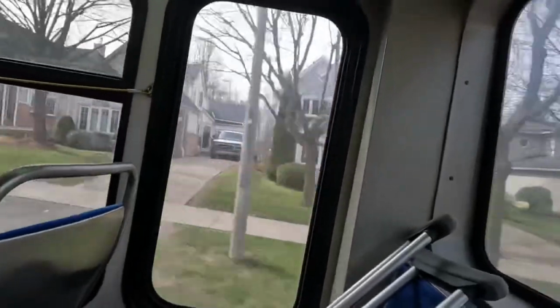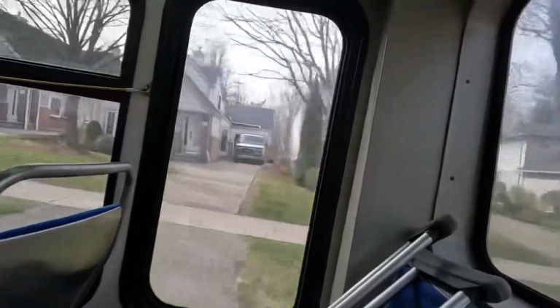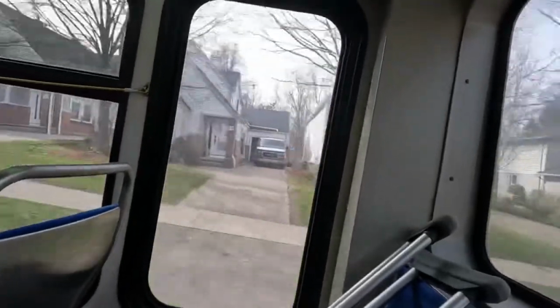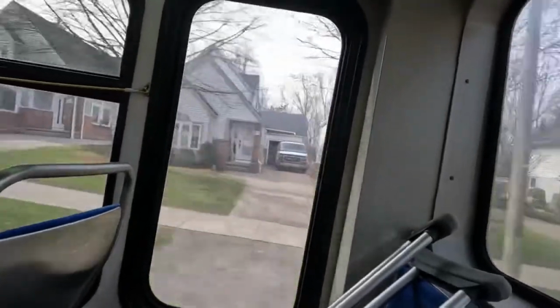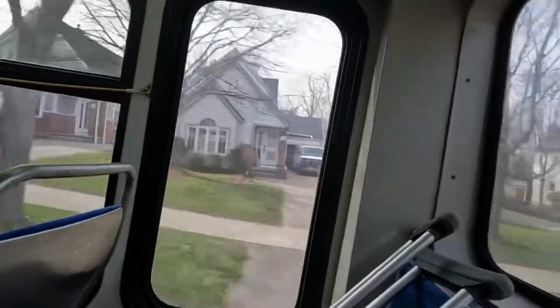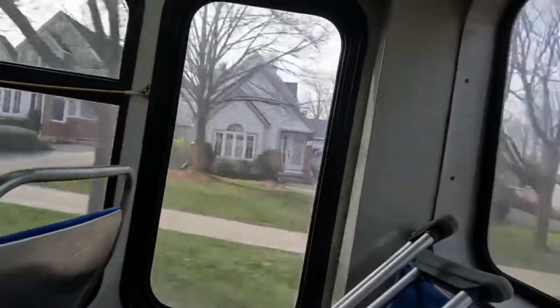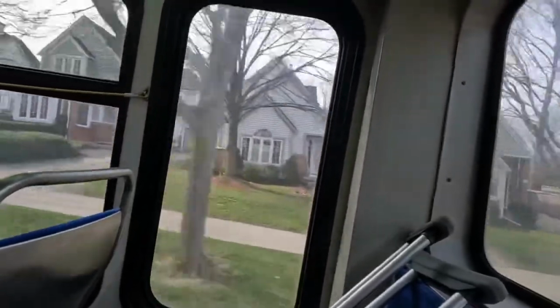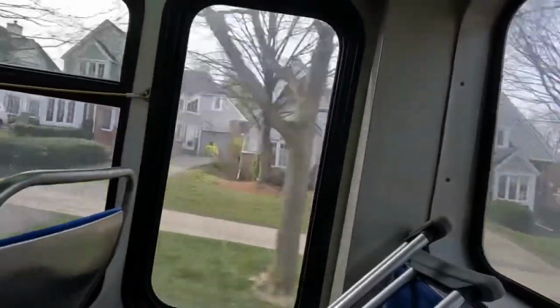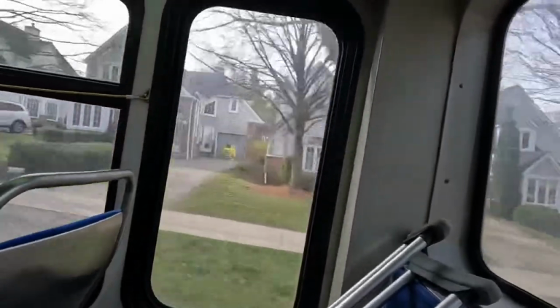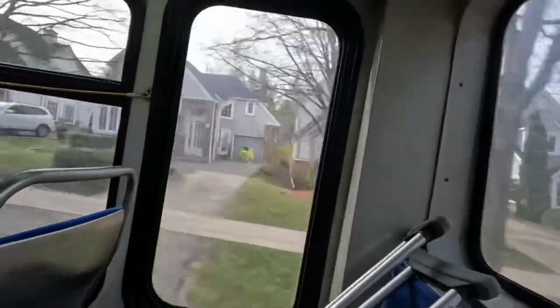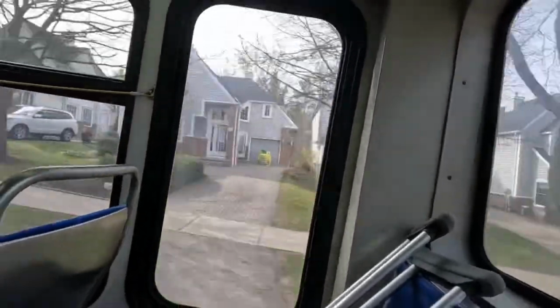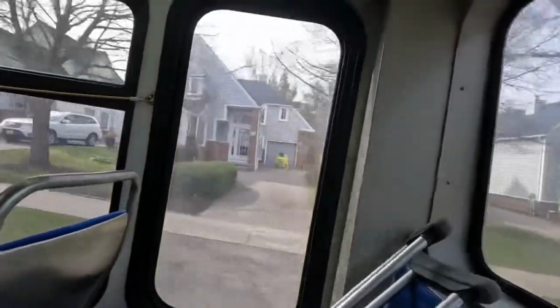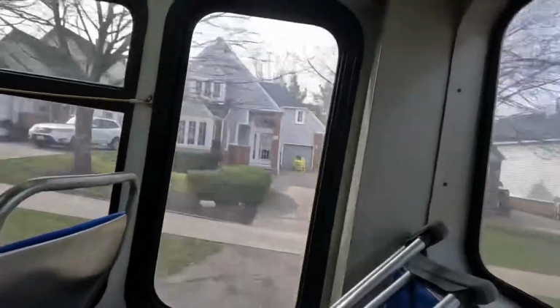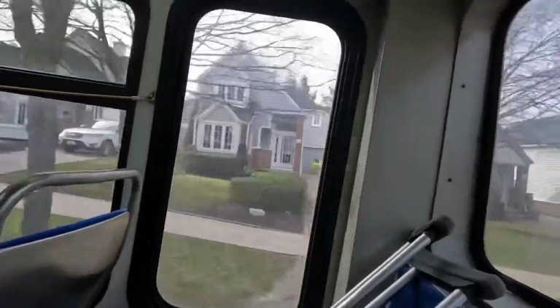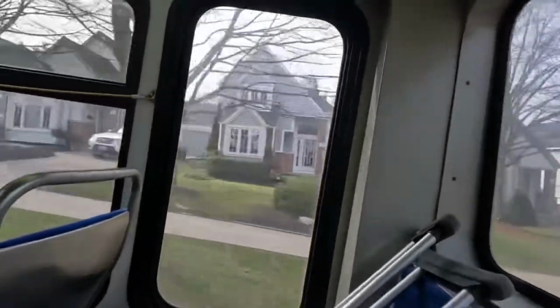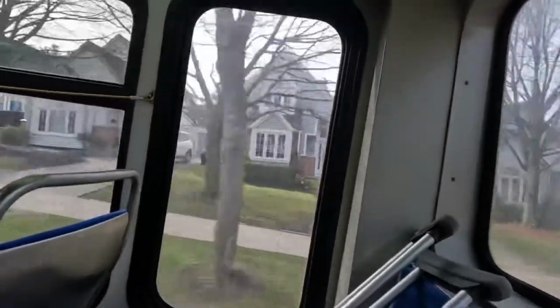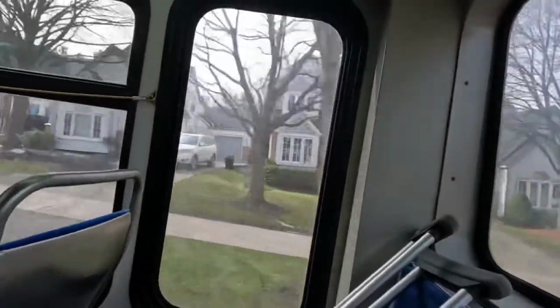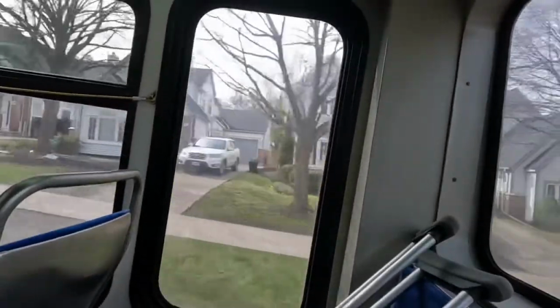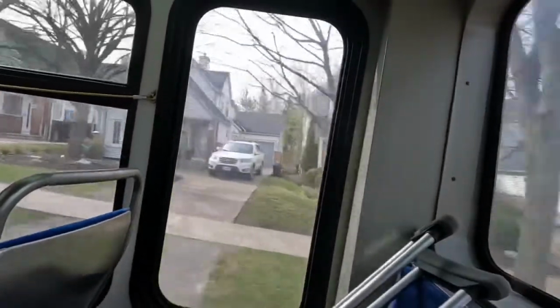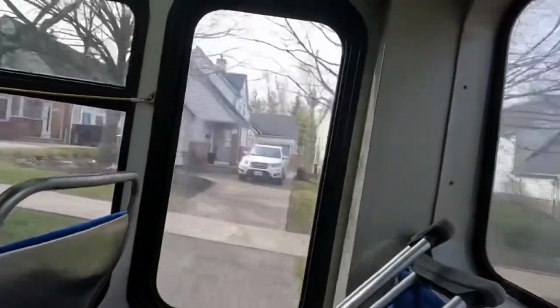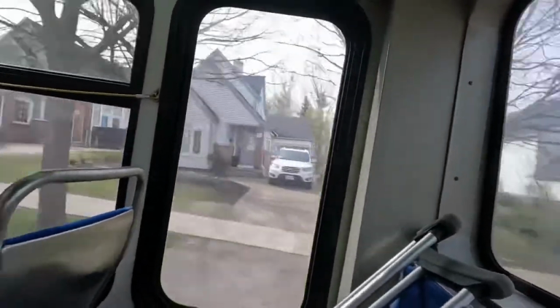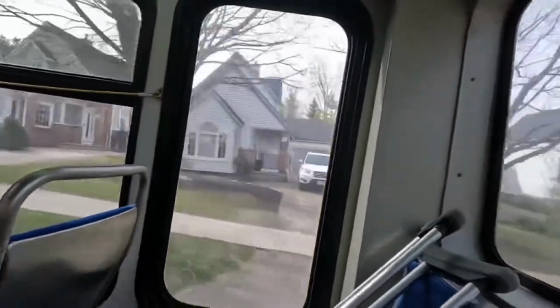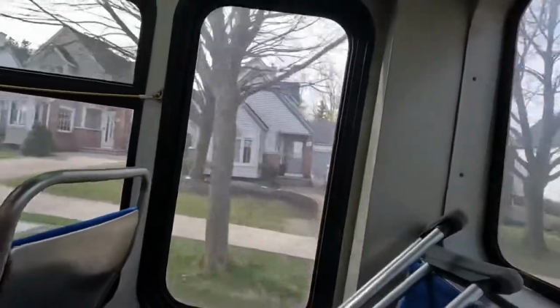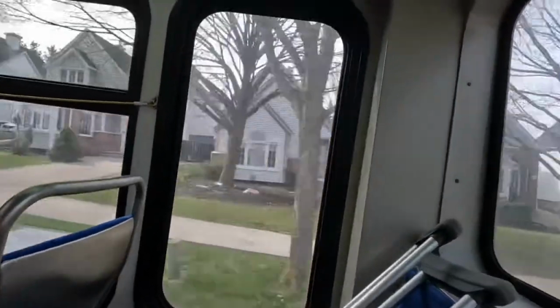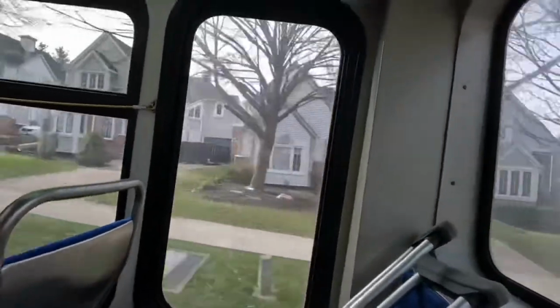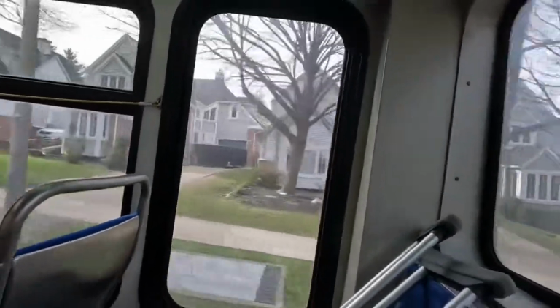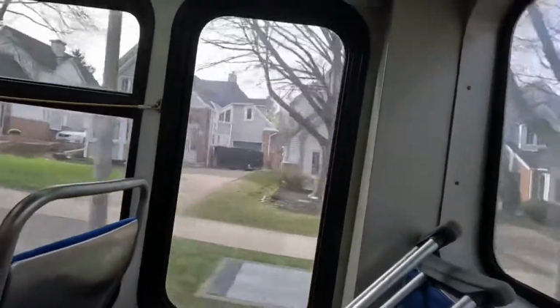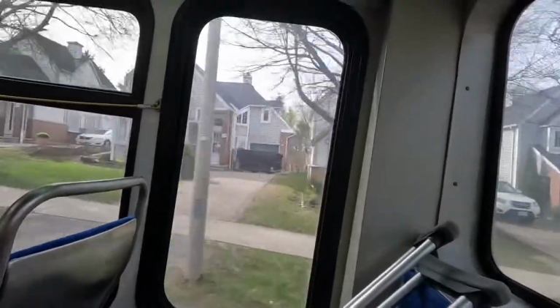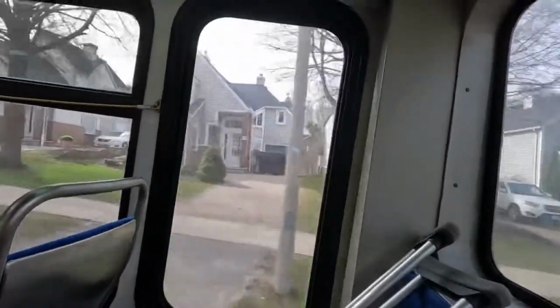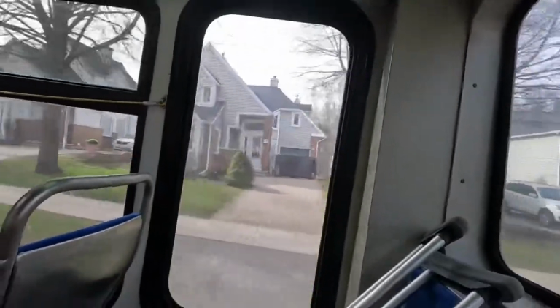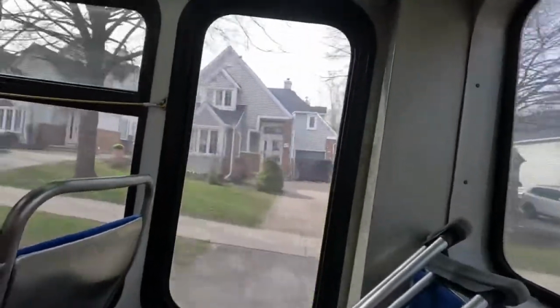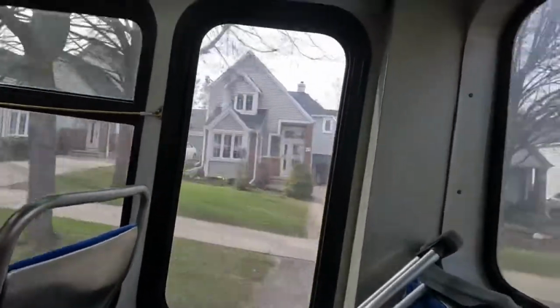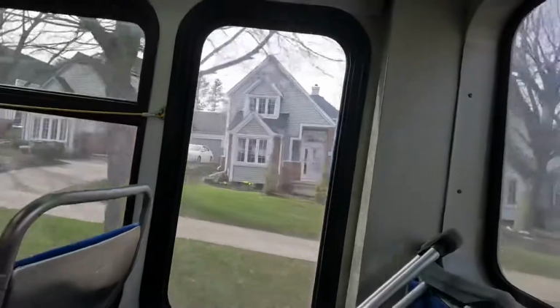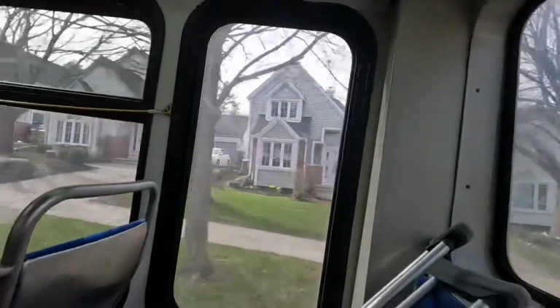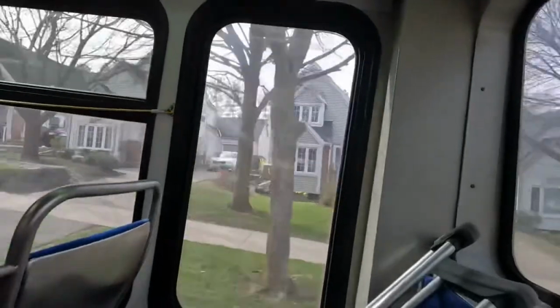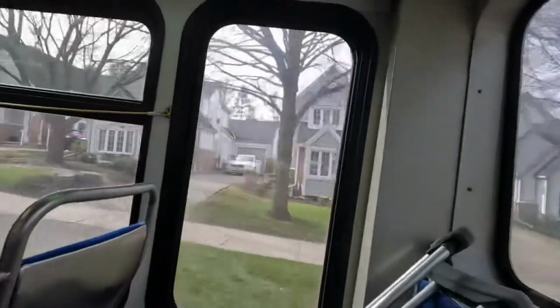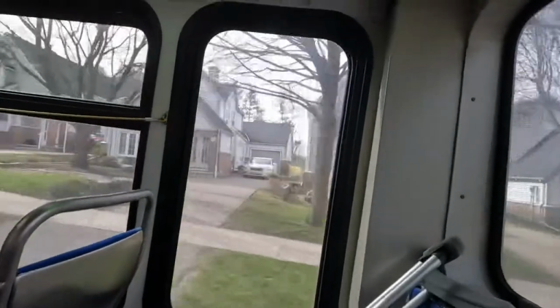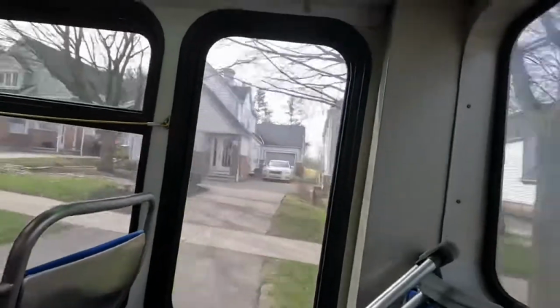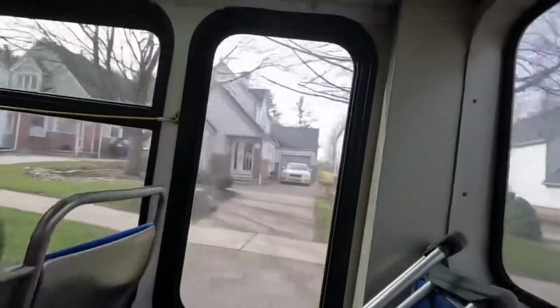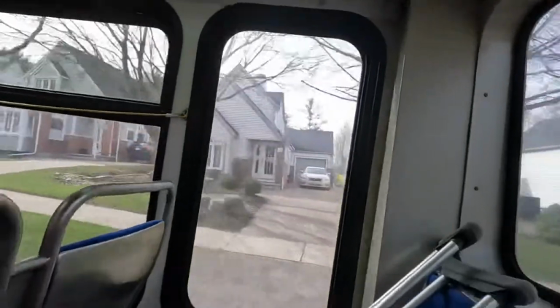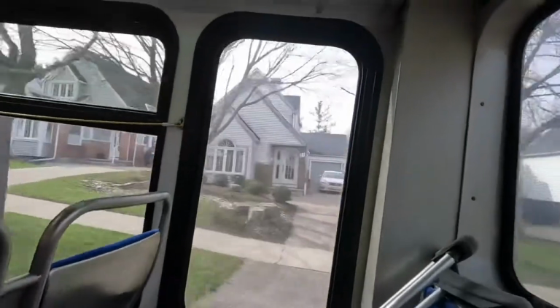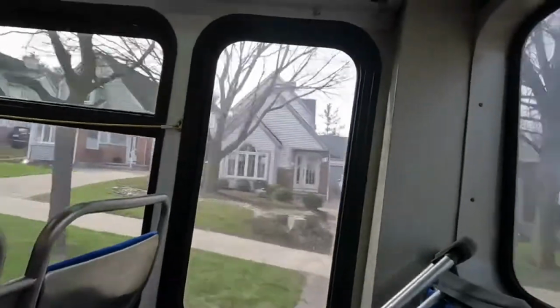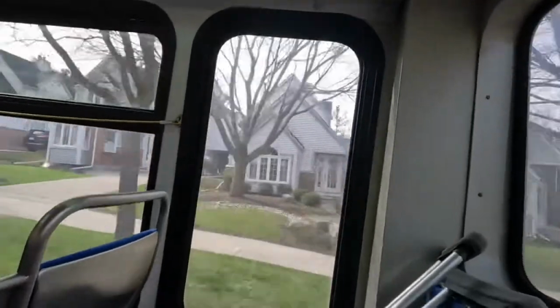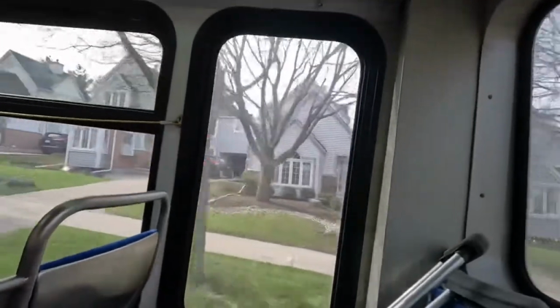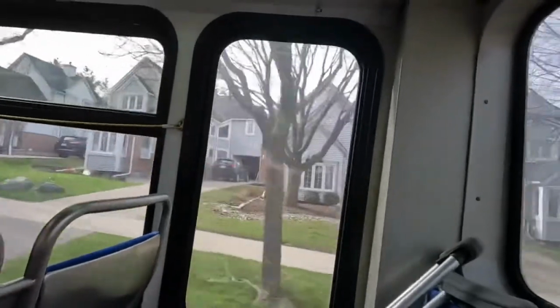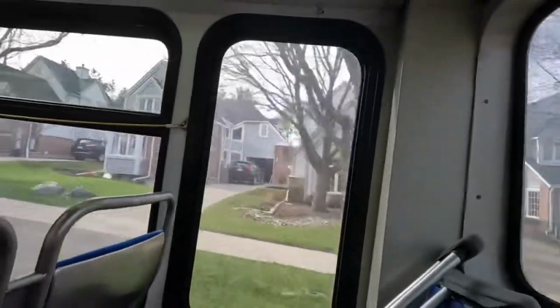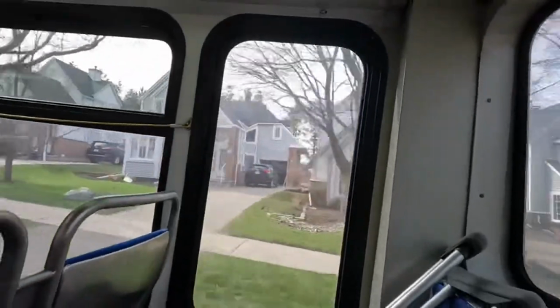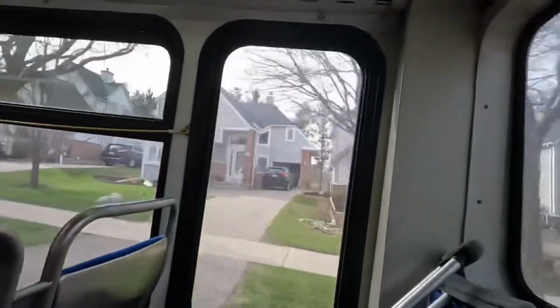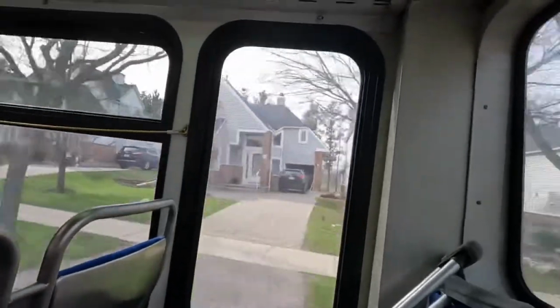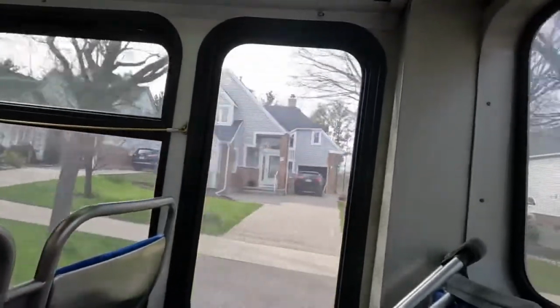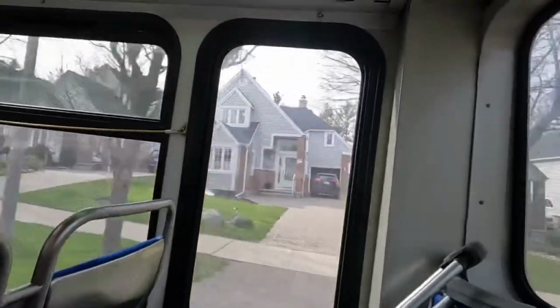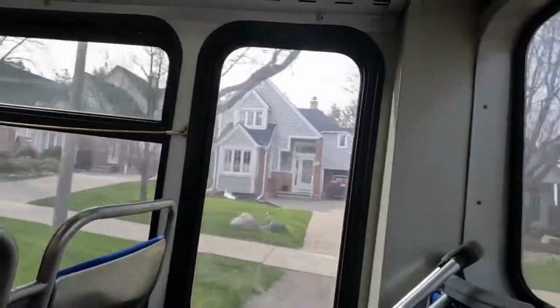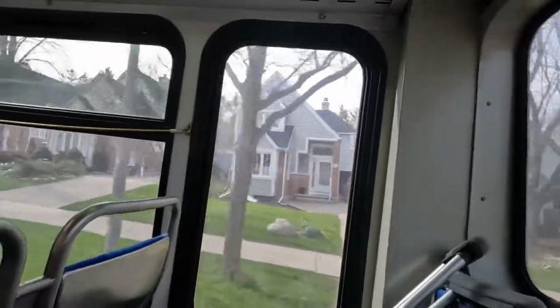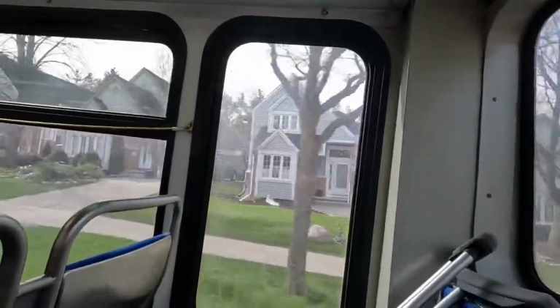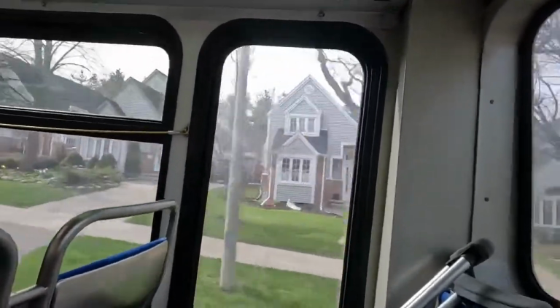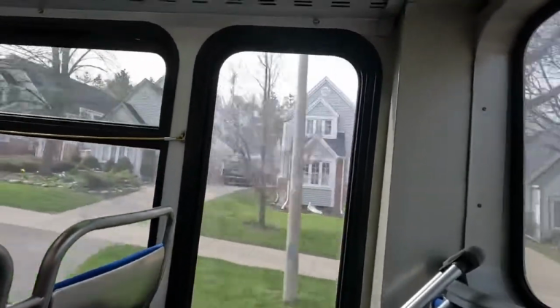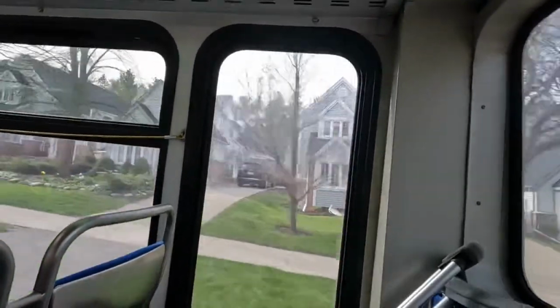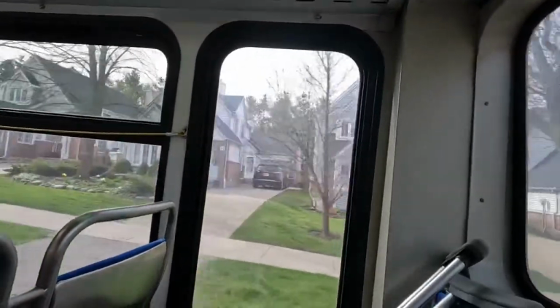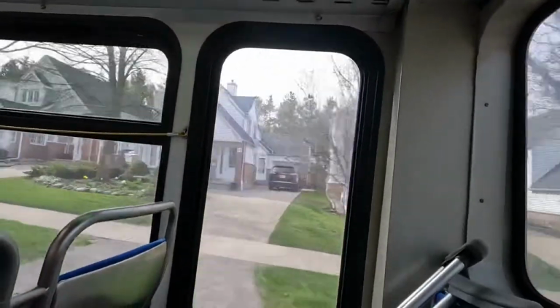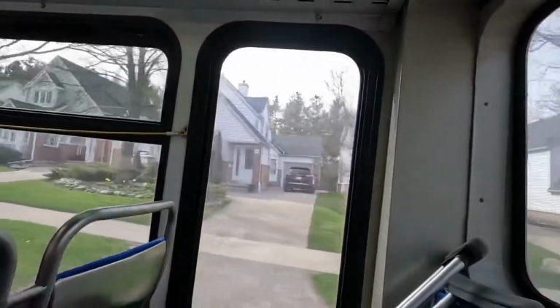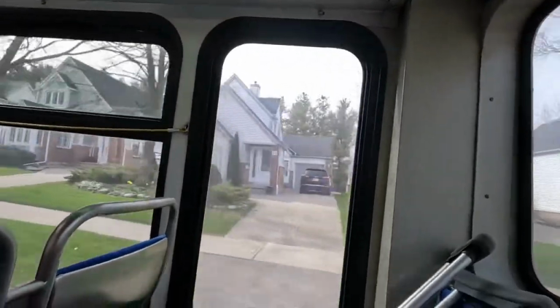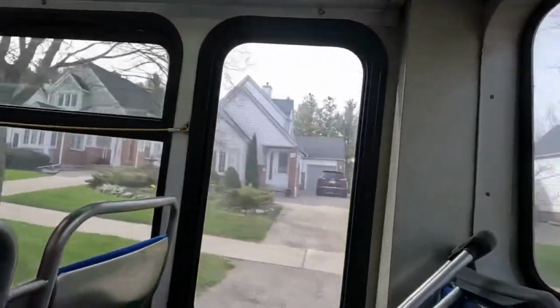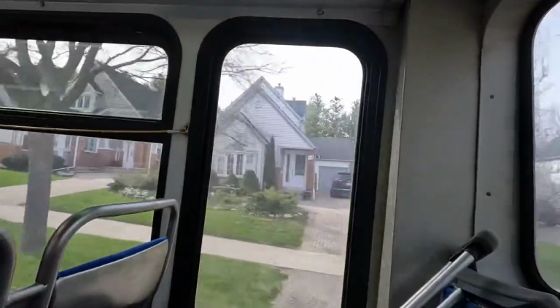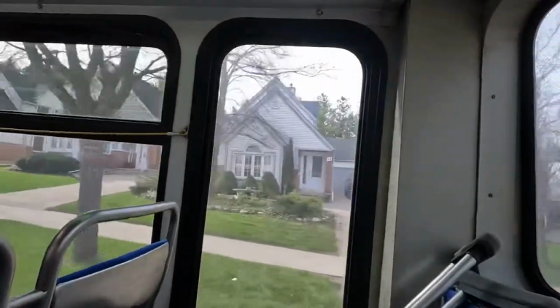We're going up the hill, as you can see from the horizon leveling.